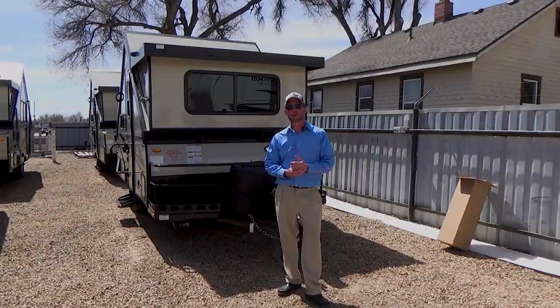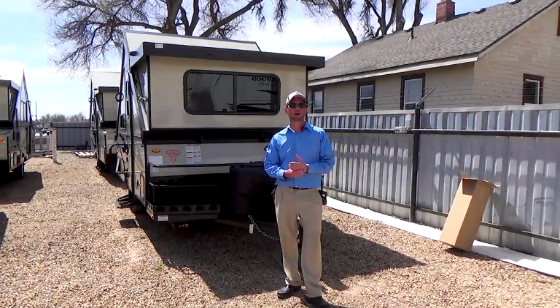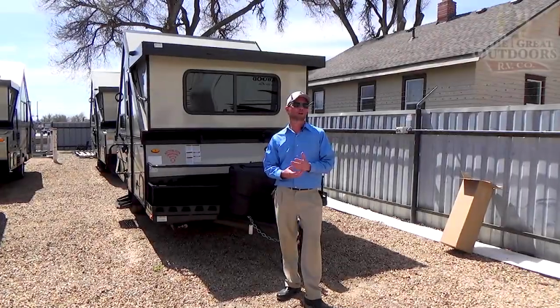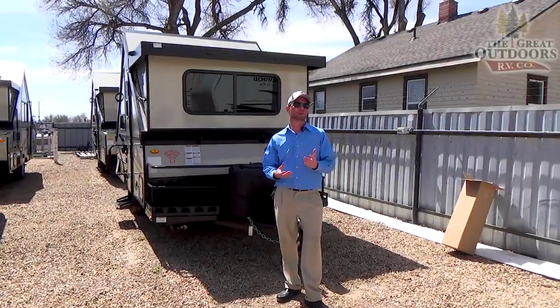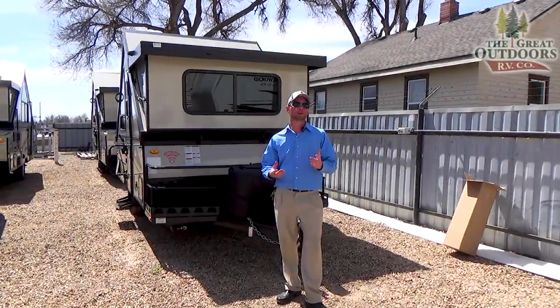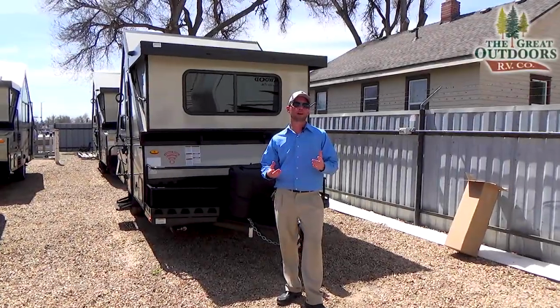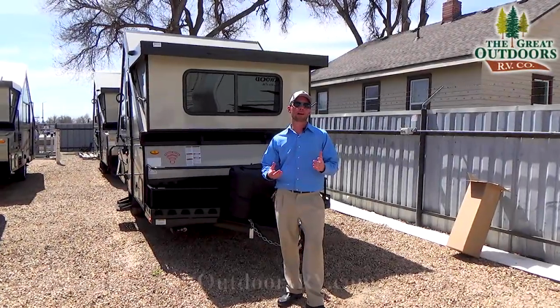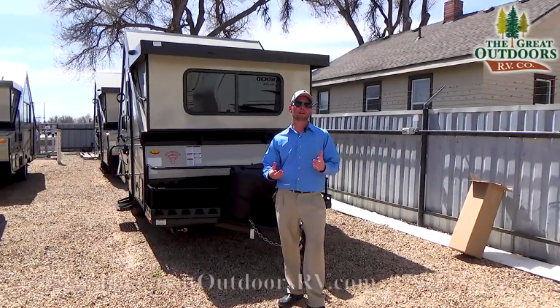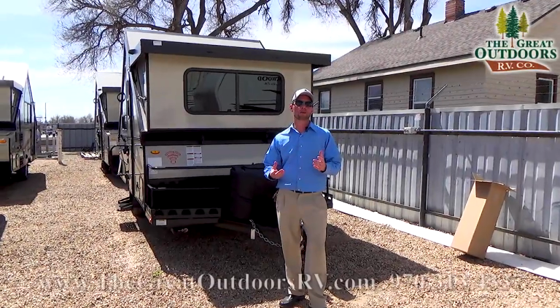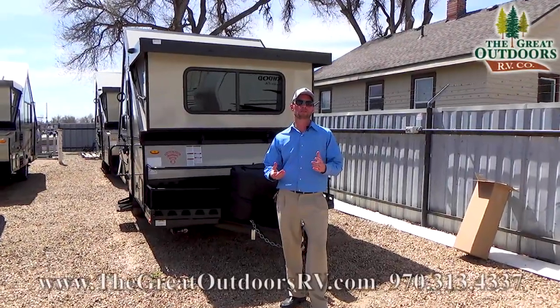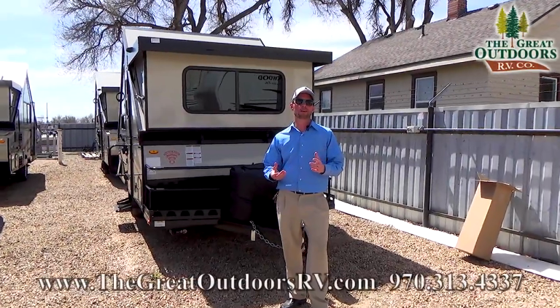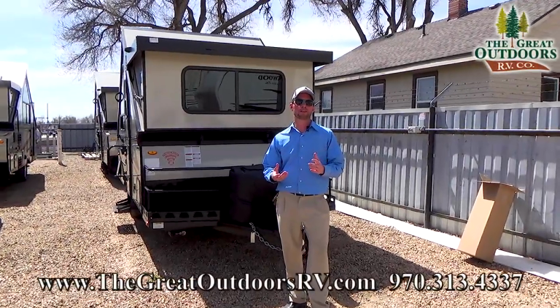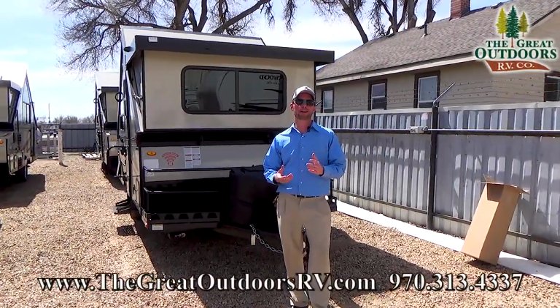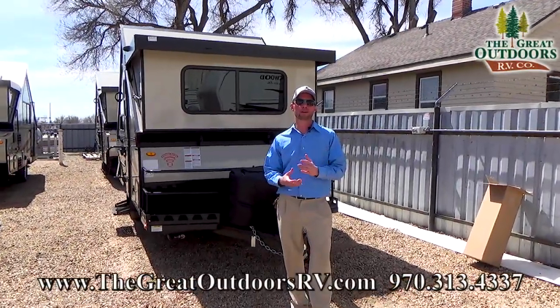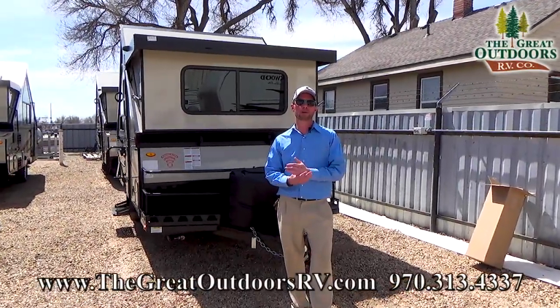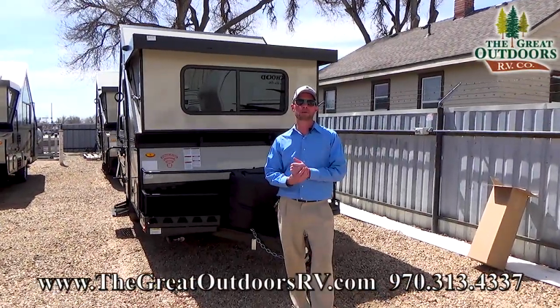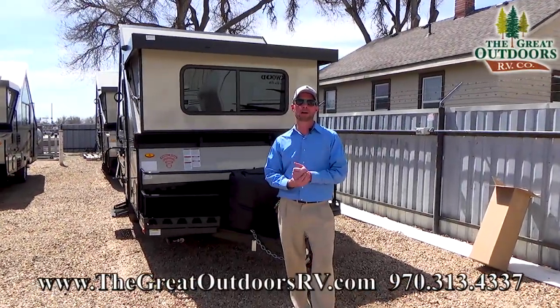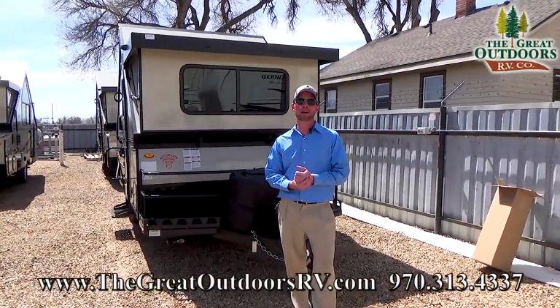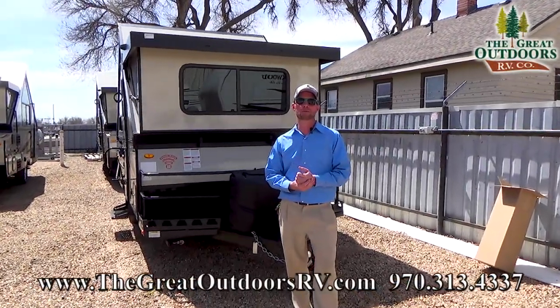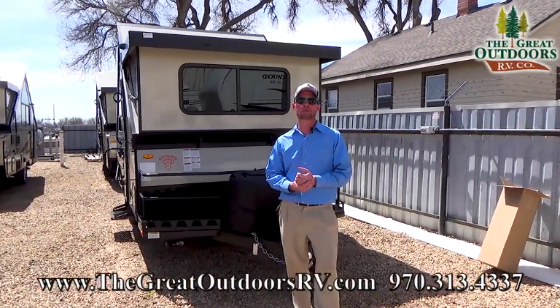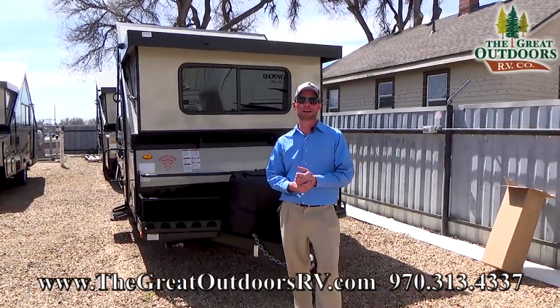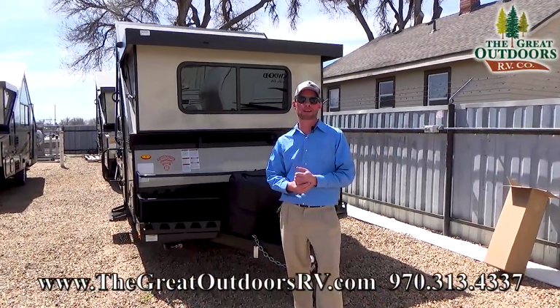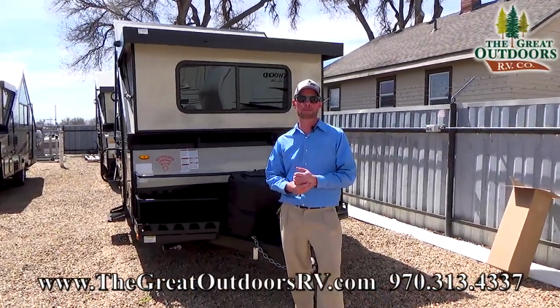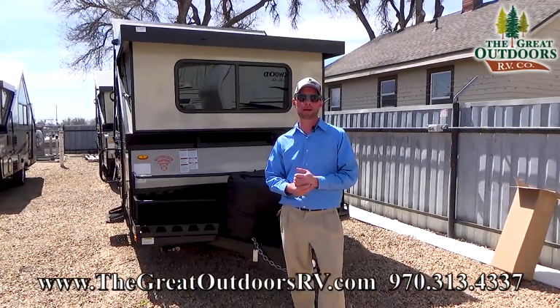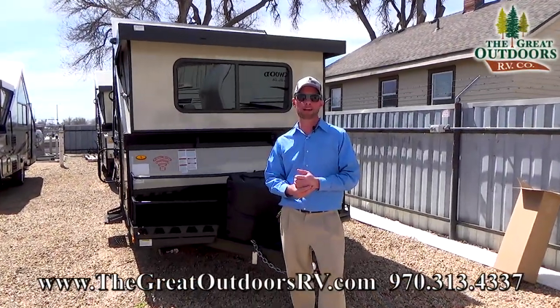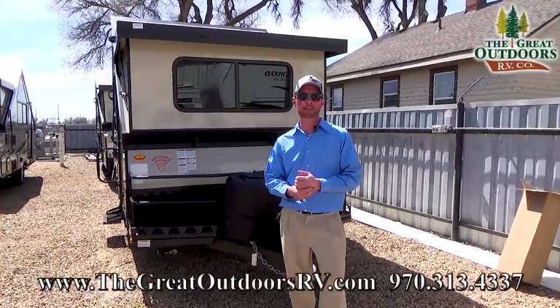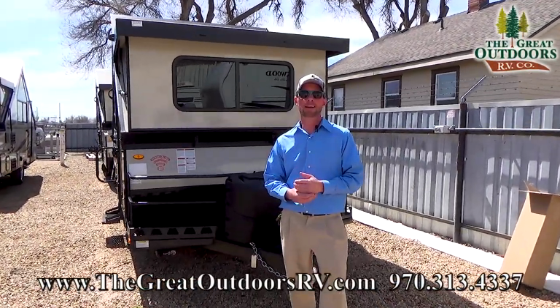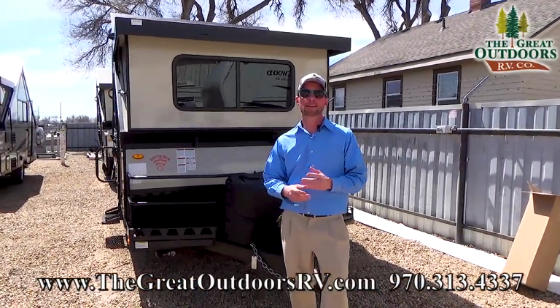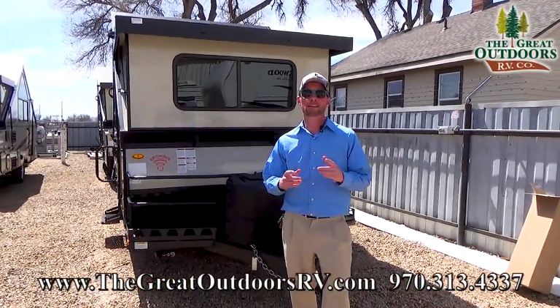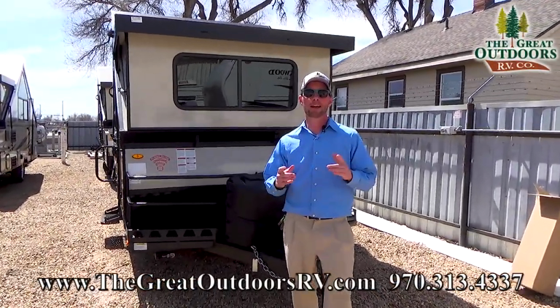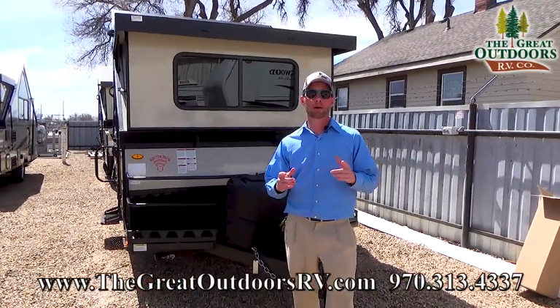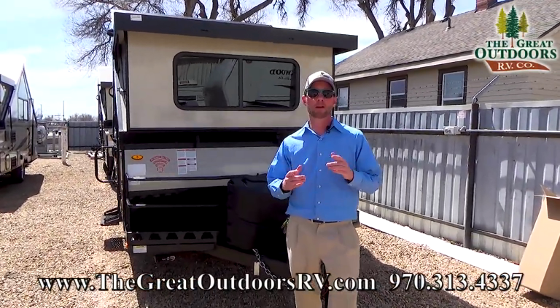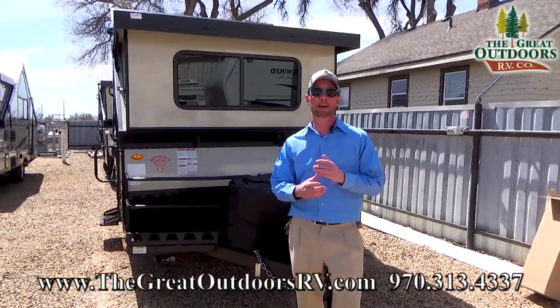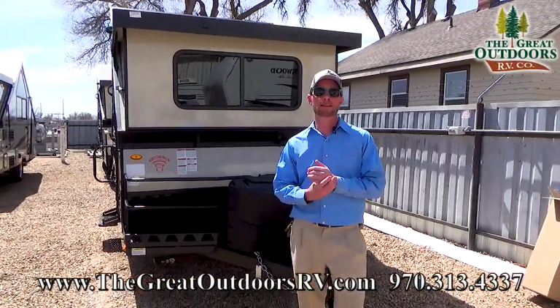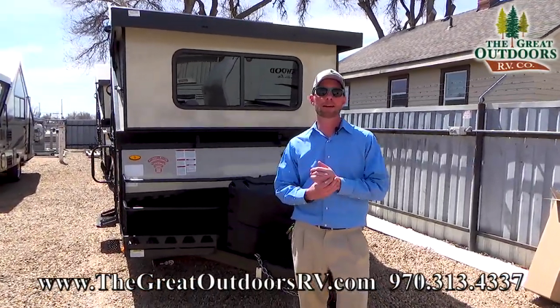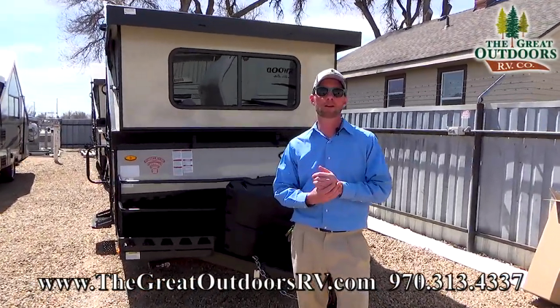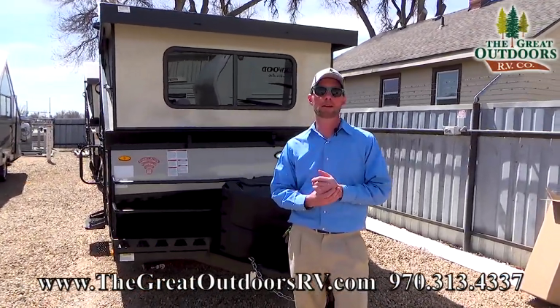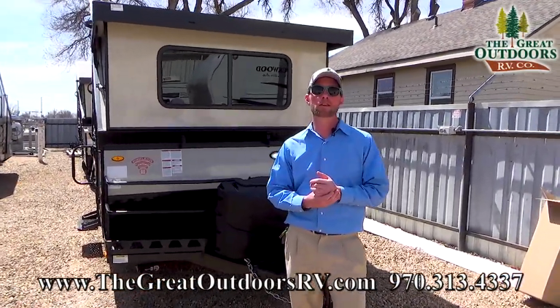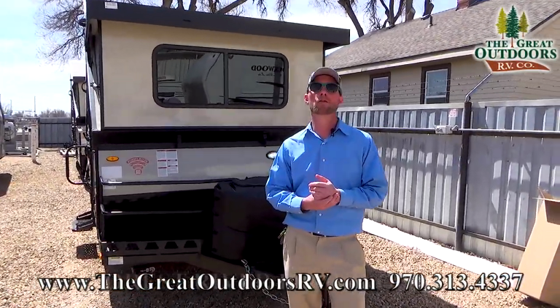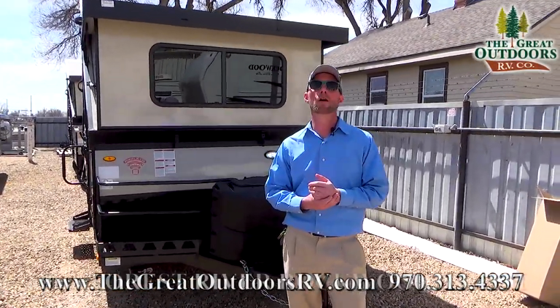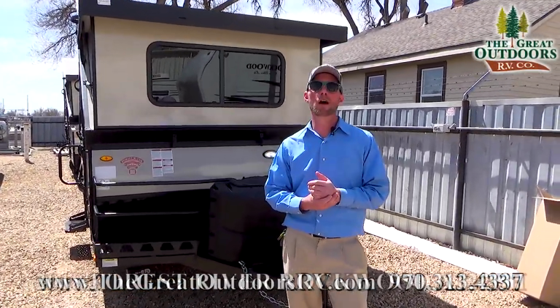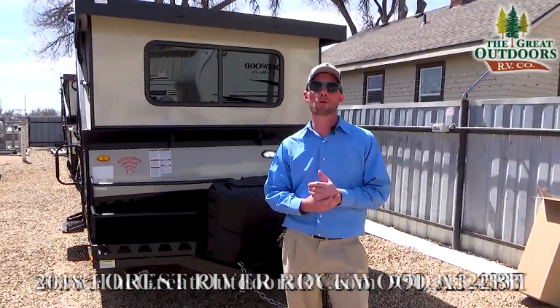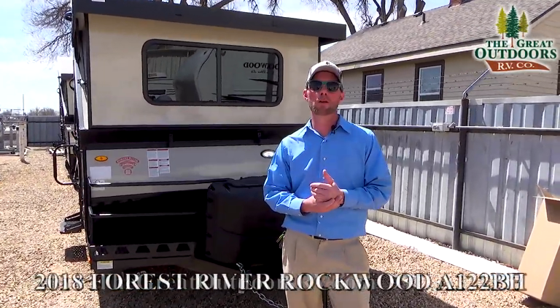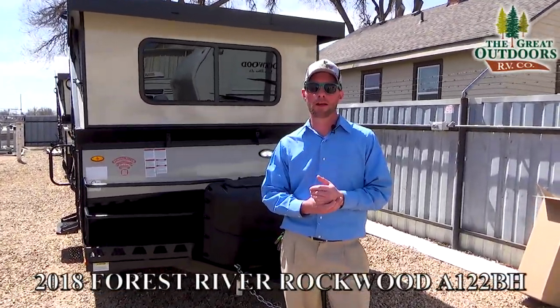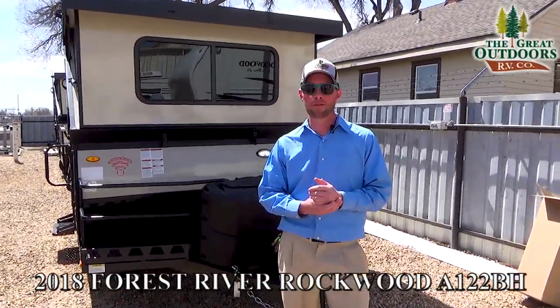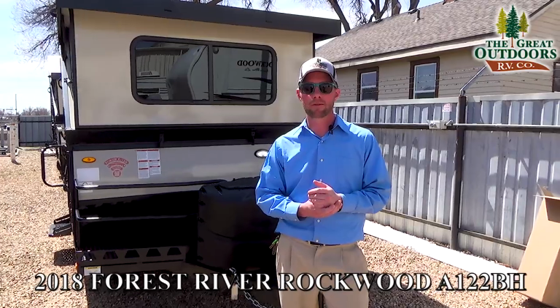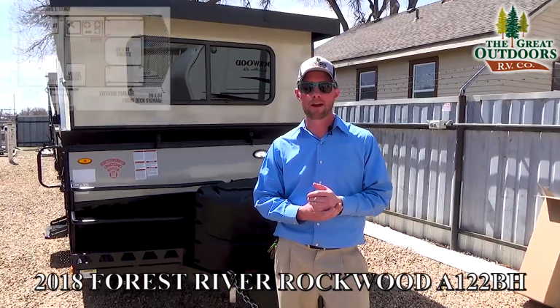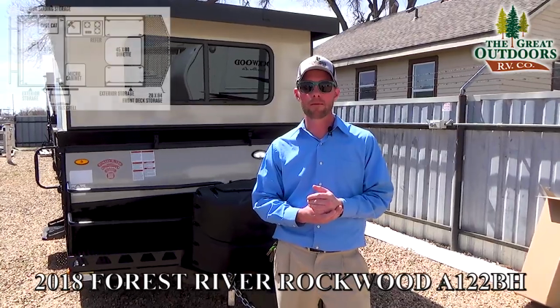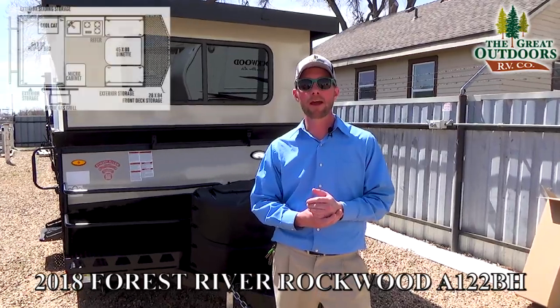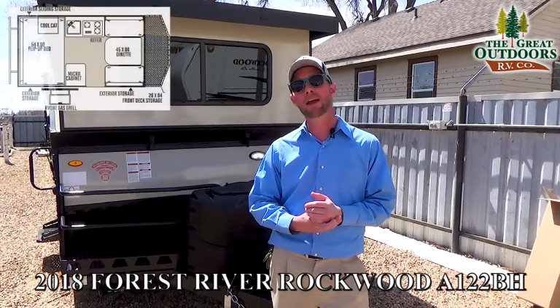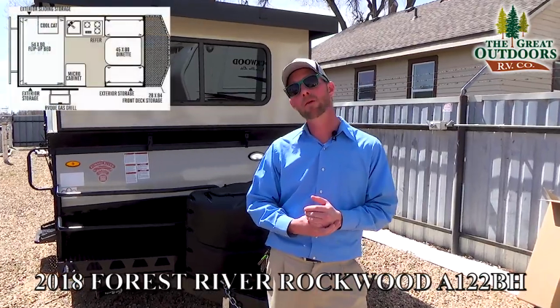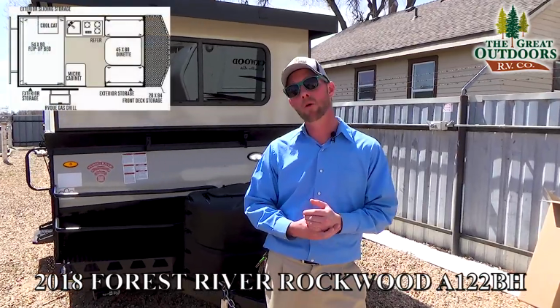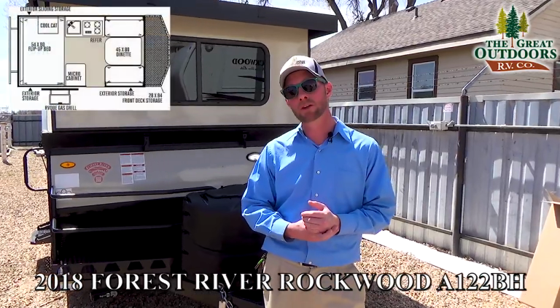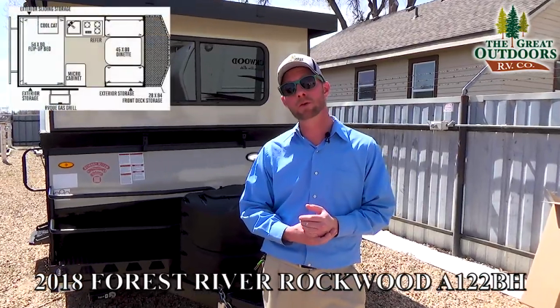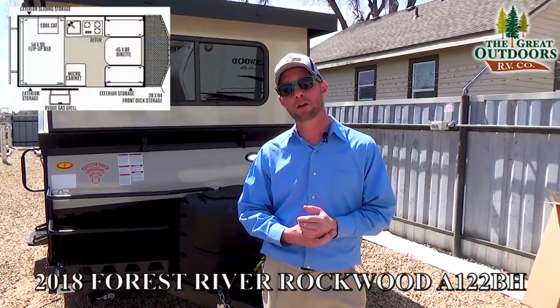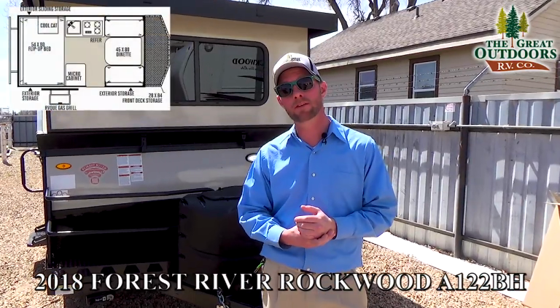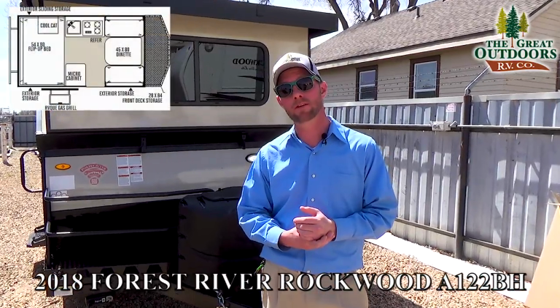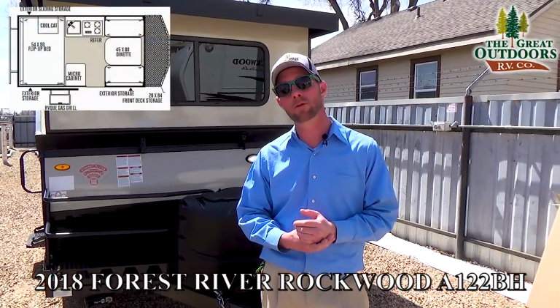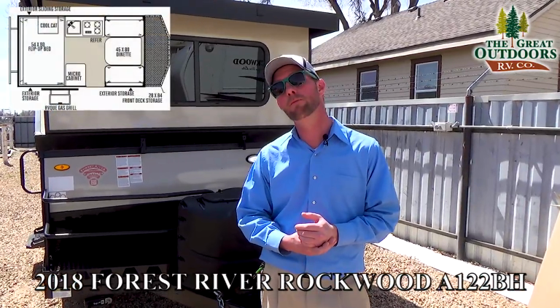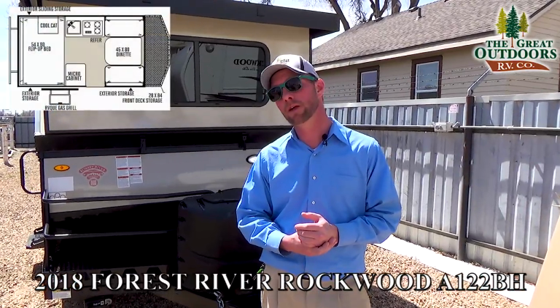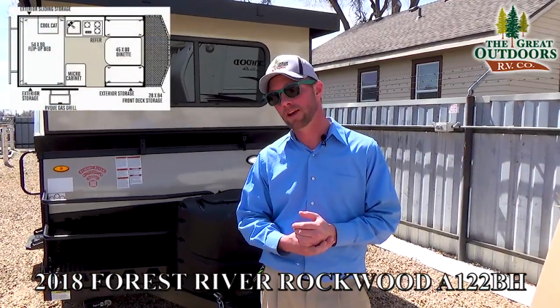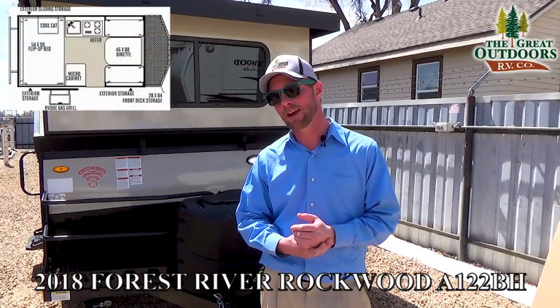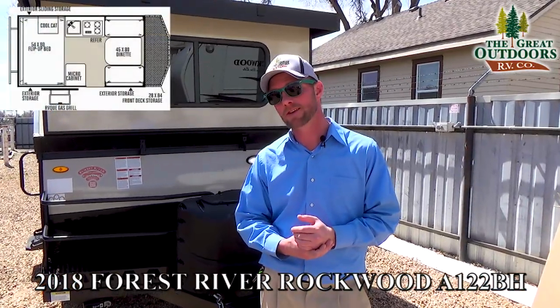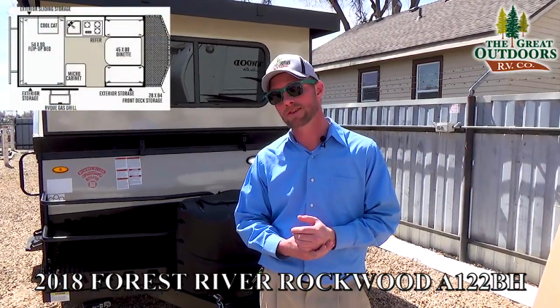Welcome to the Great Outdoors RV Company. My name is Ryan Specht. Today we're going to take a look at the Rockwood A-Frame A122BH.